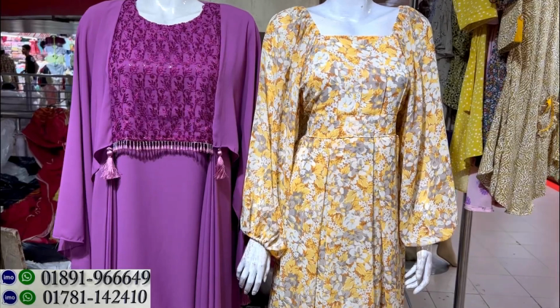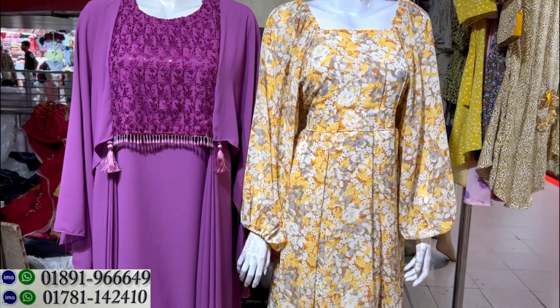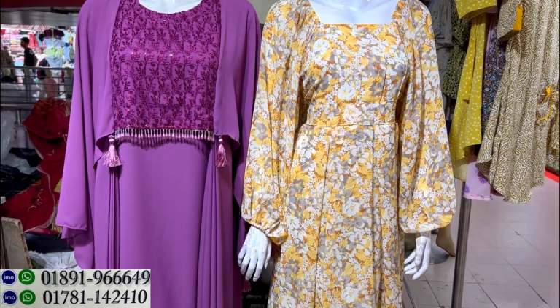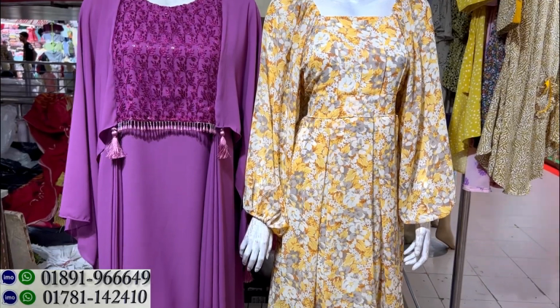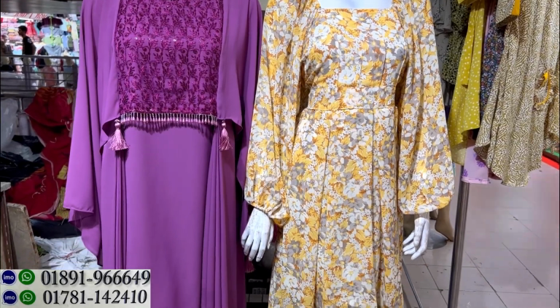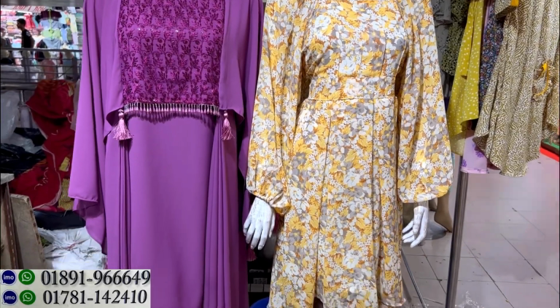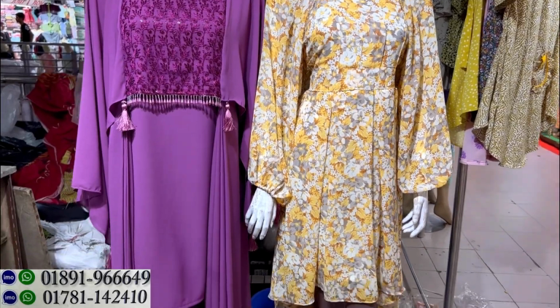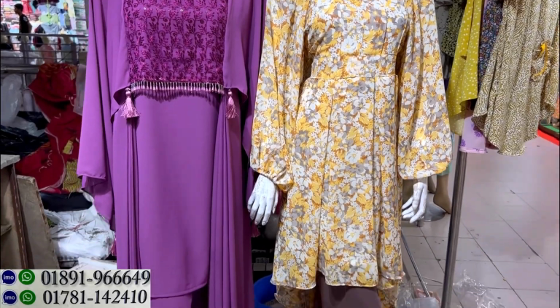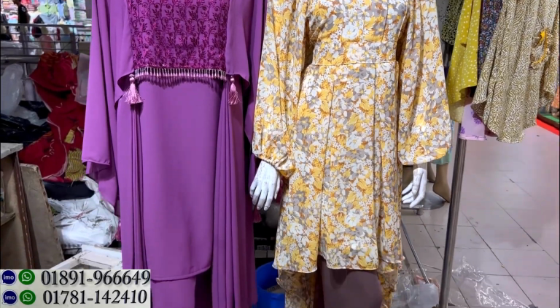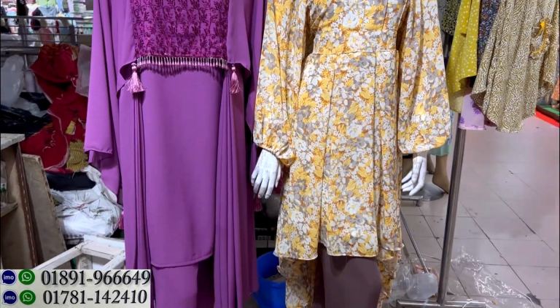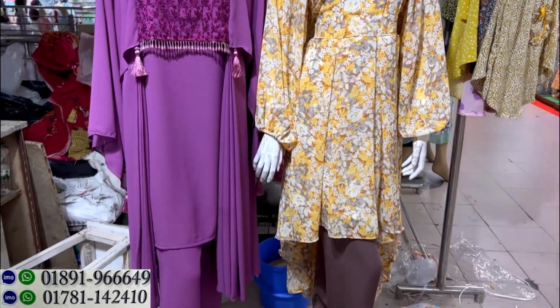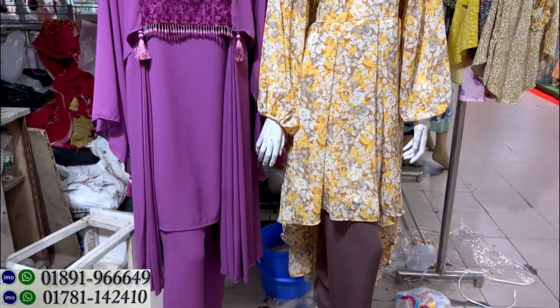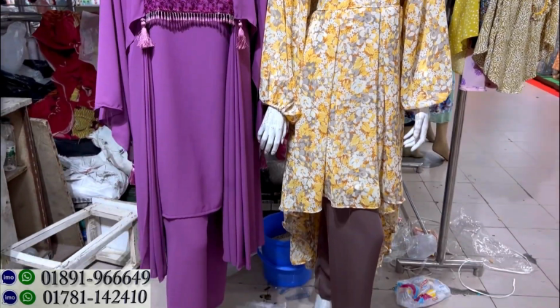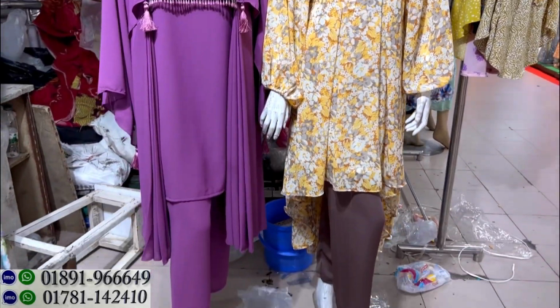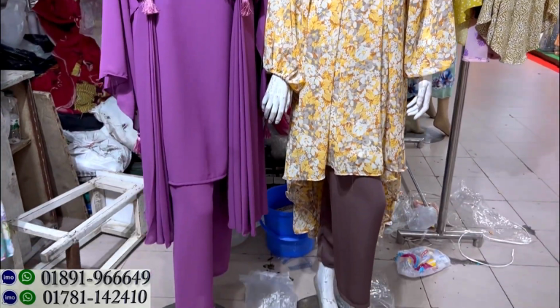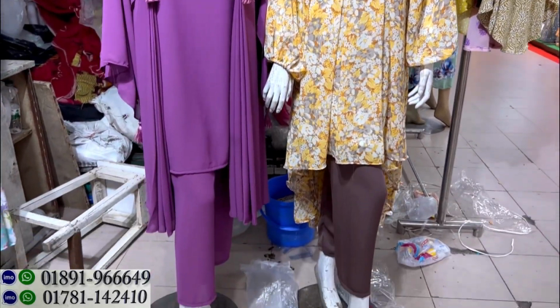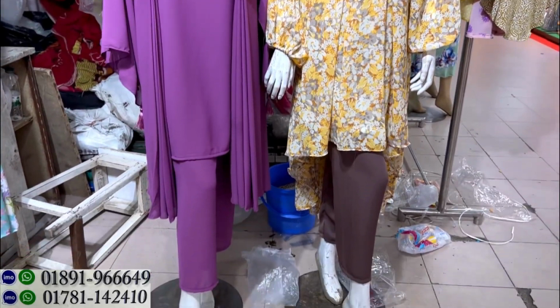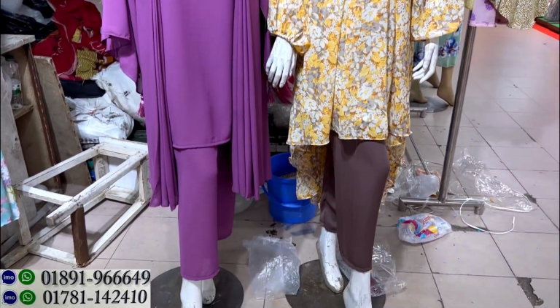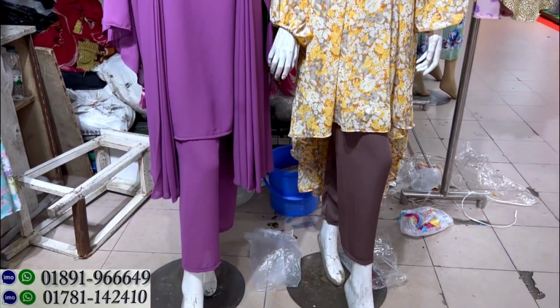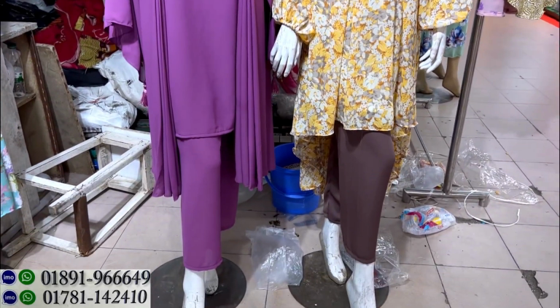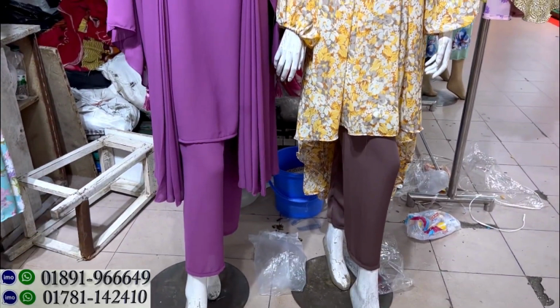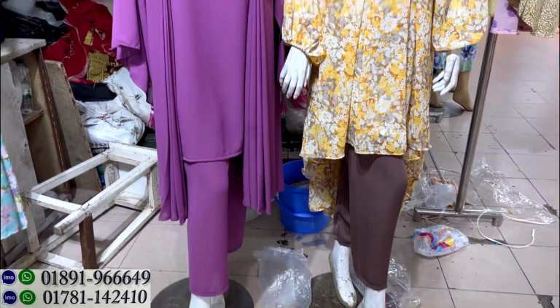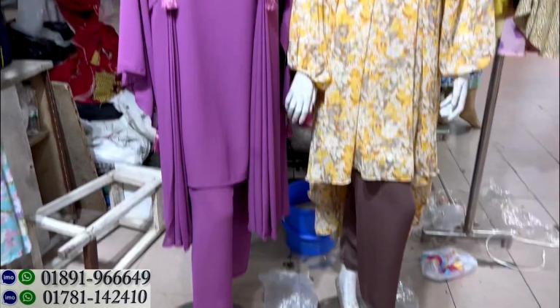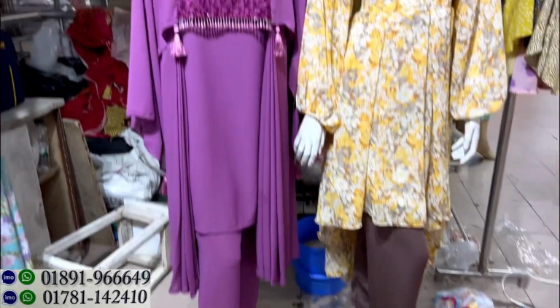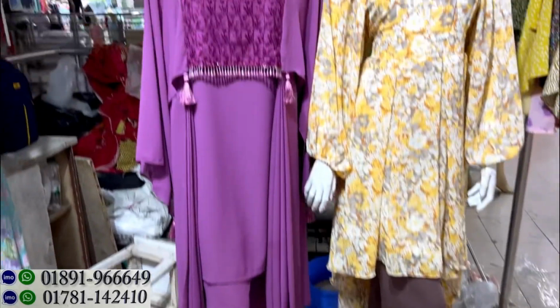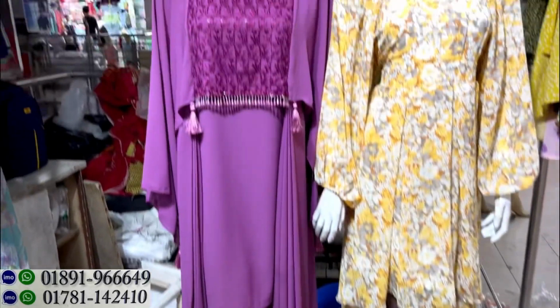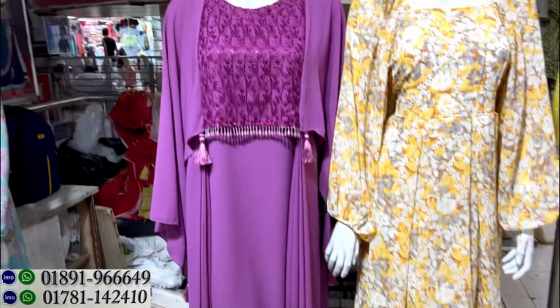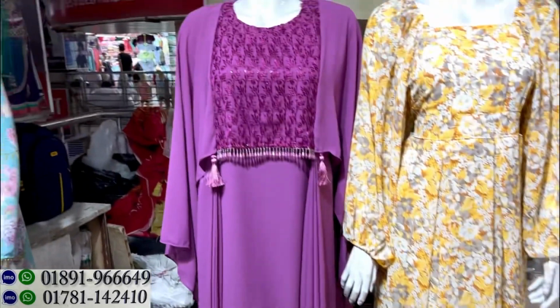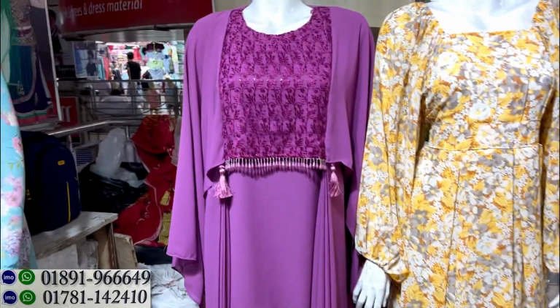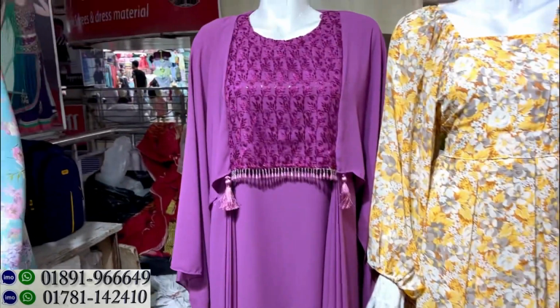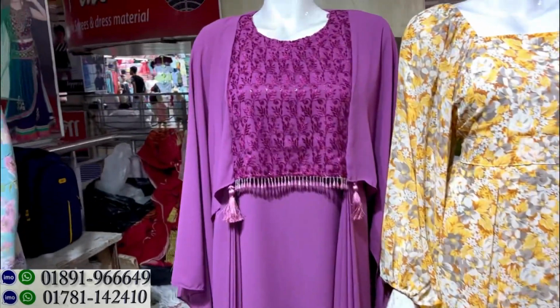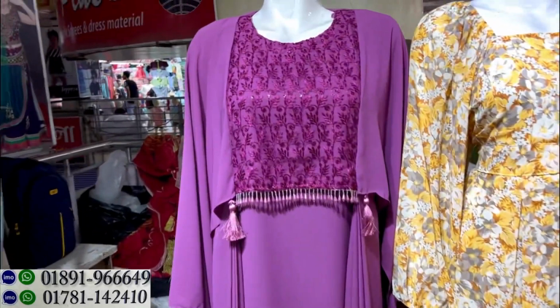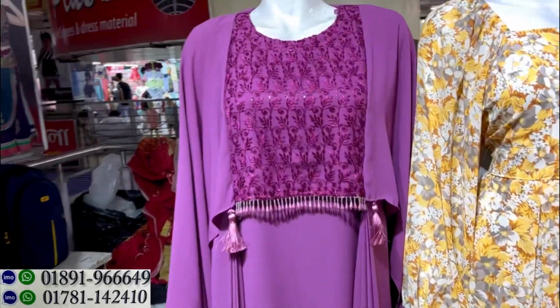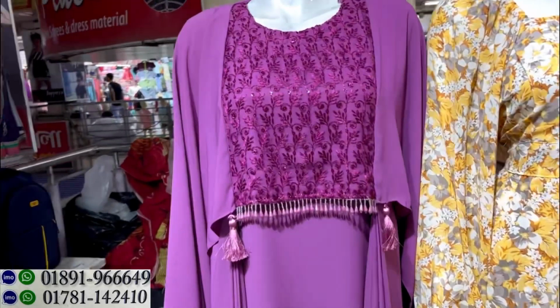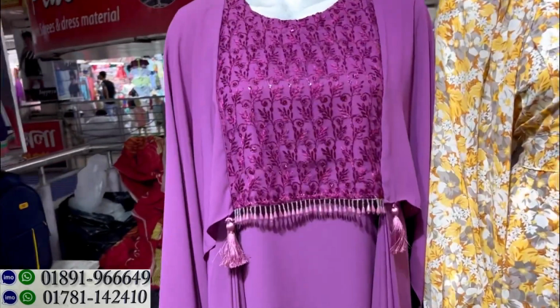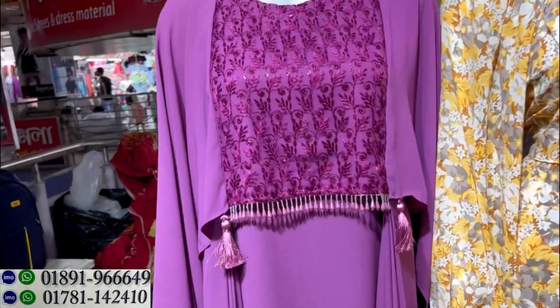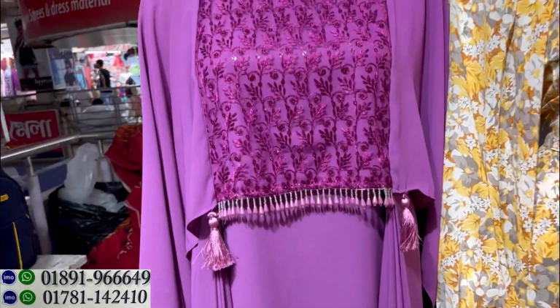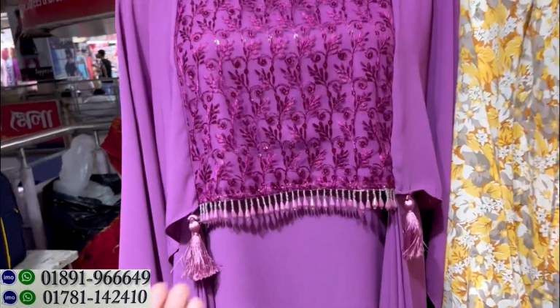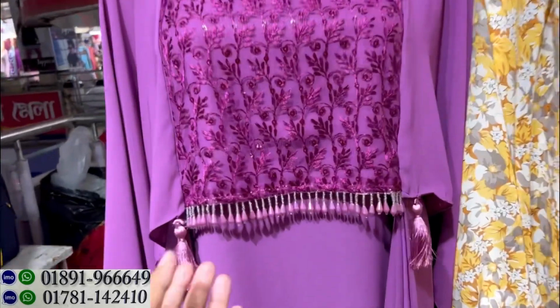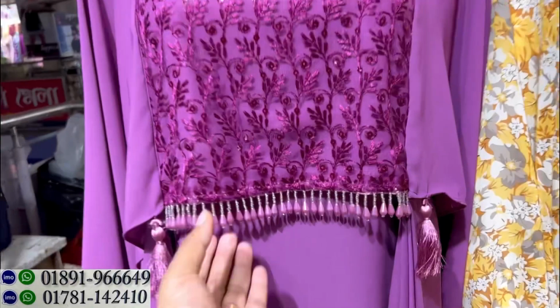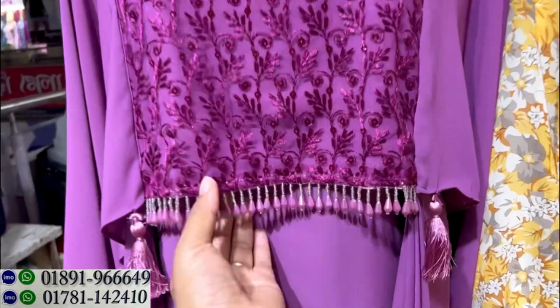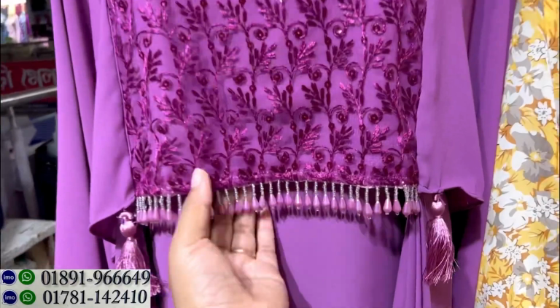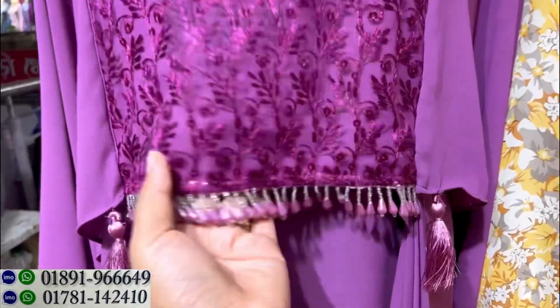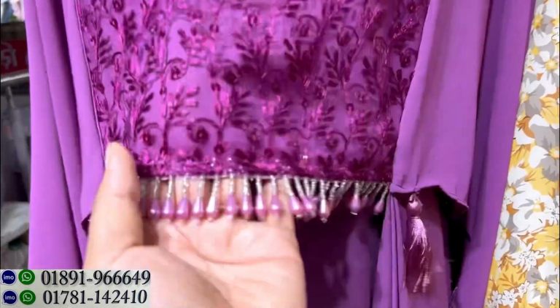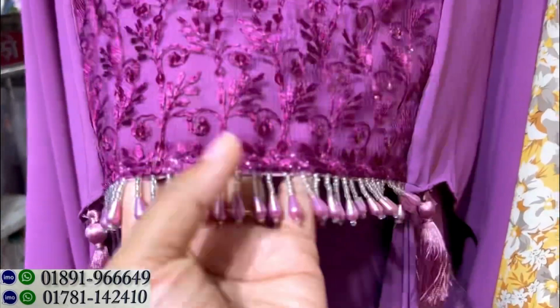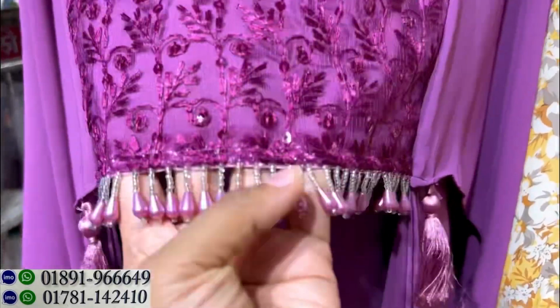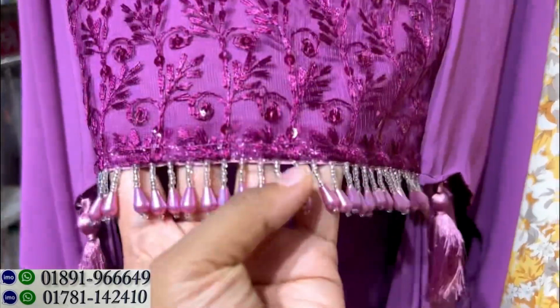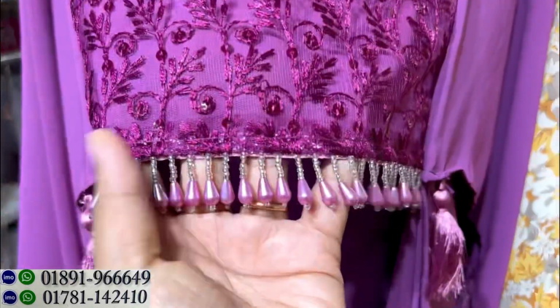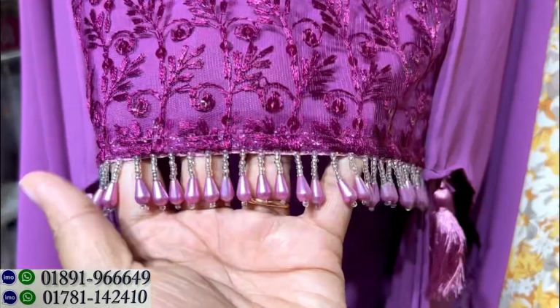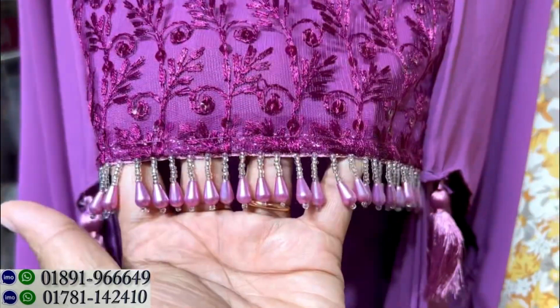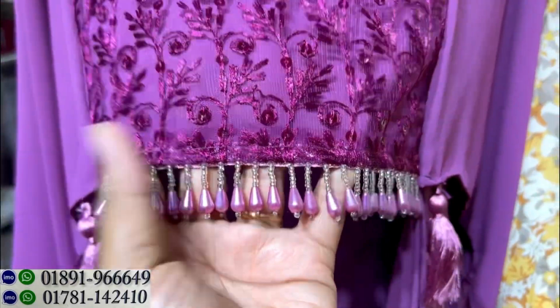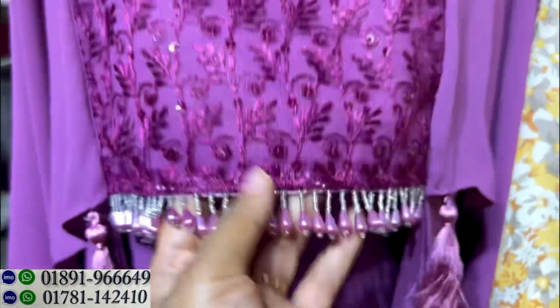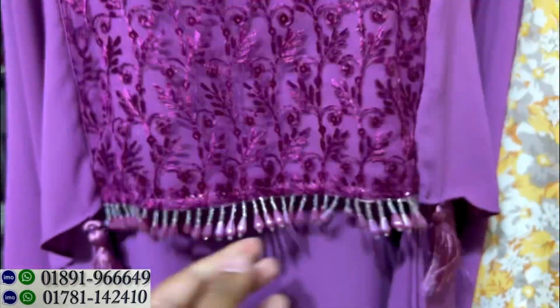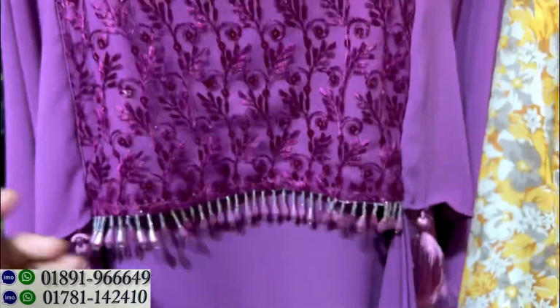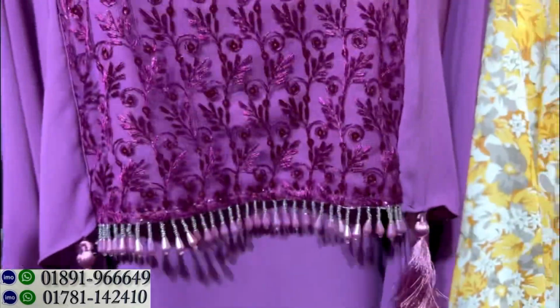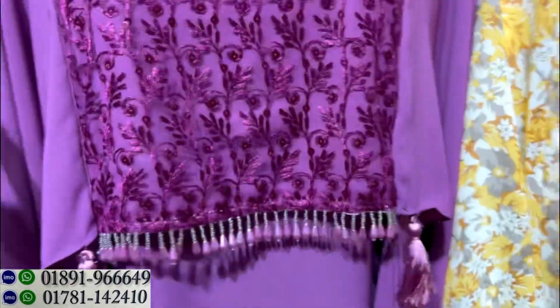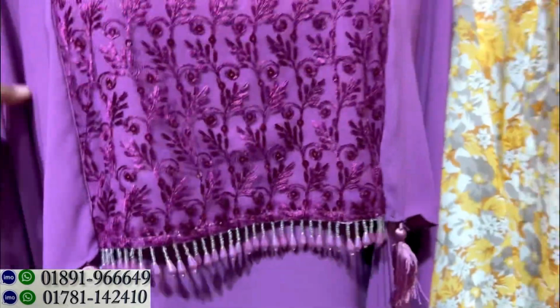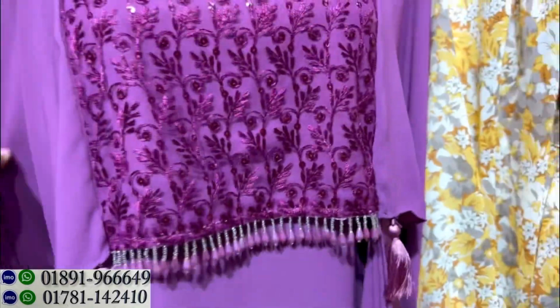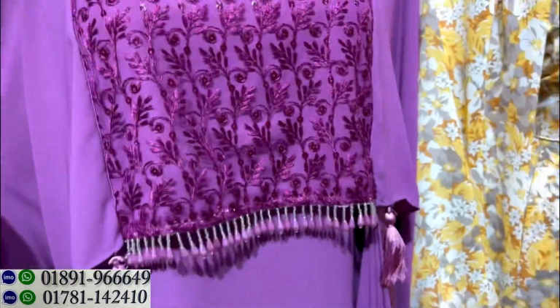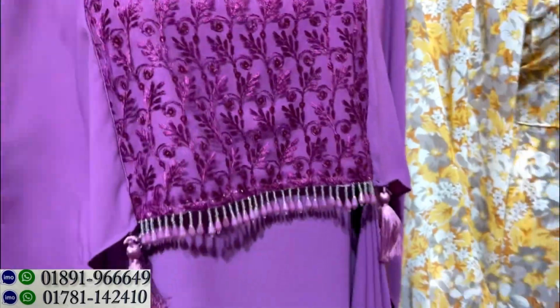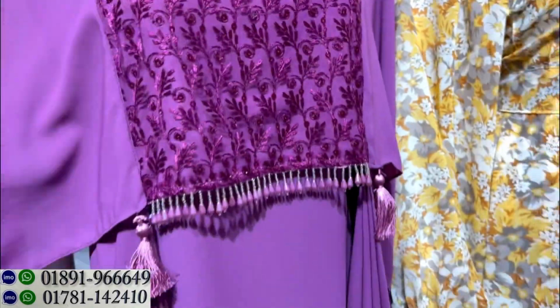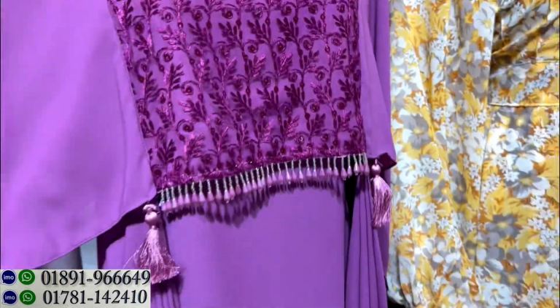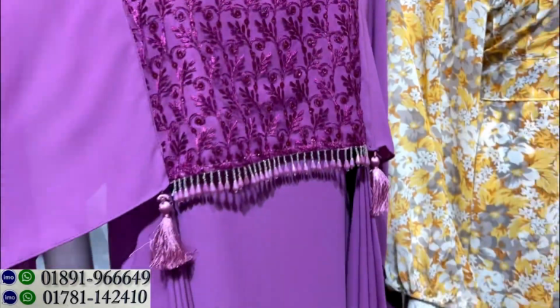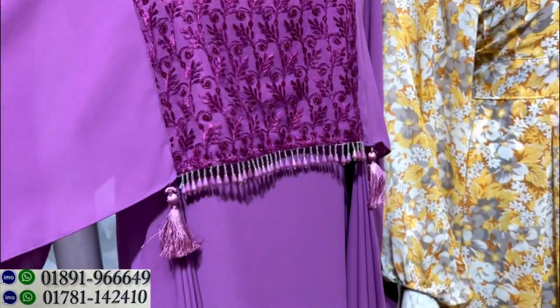Hello, welcome back to my channel, Shopping Guide. Welcome to our shop. Today we are starting to show the stars — we have a very beautiful dress.